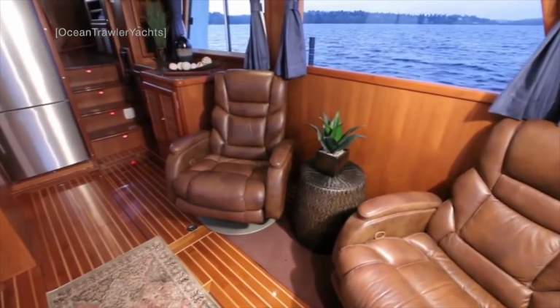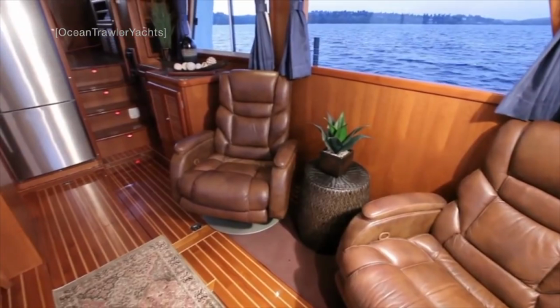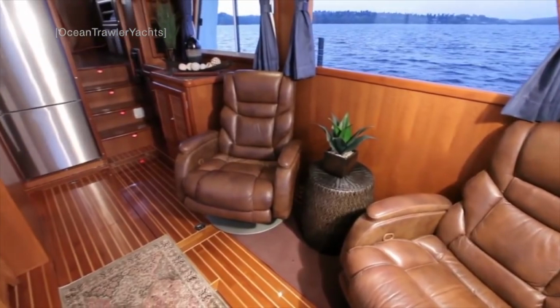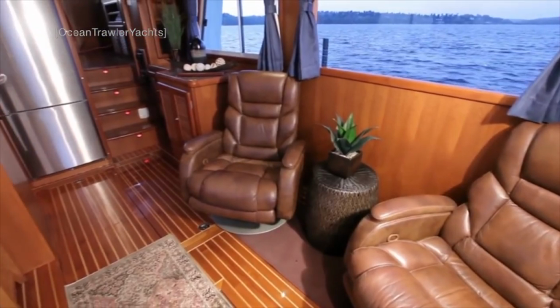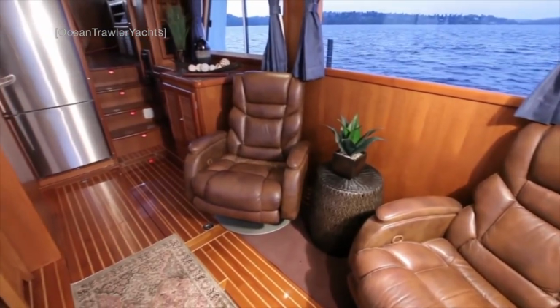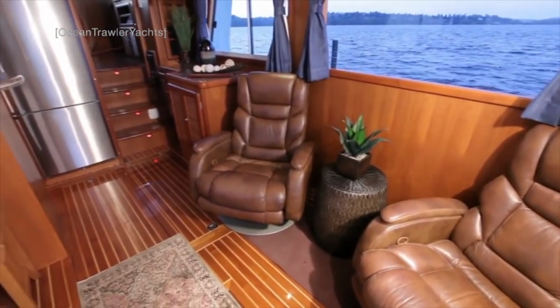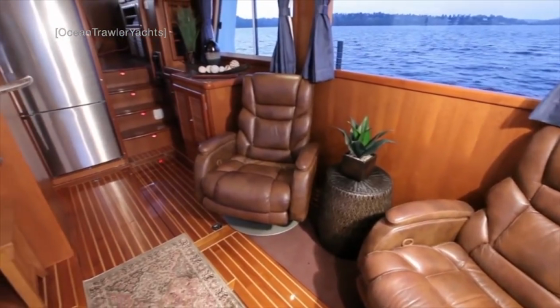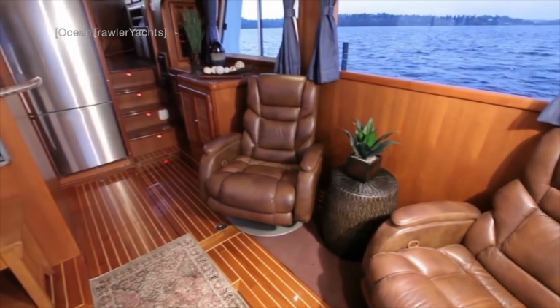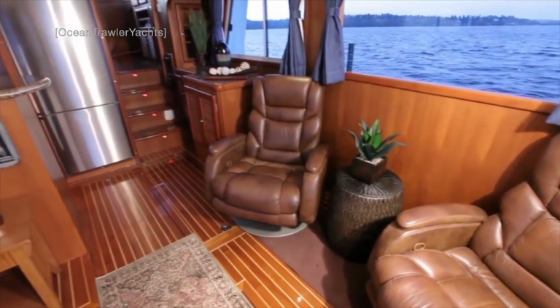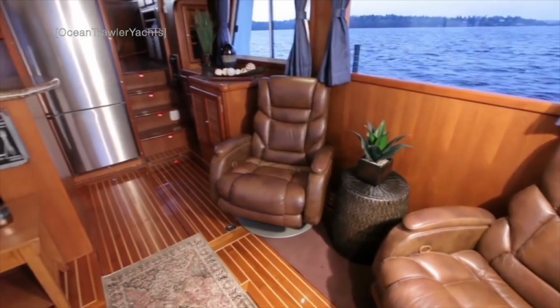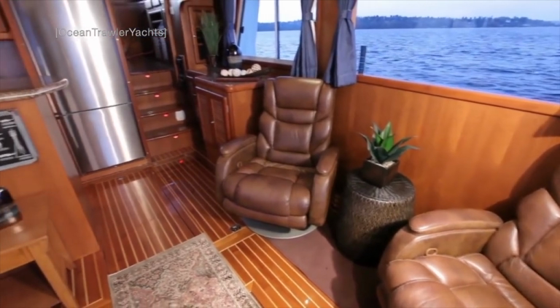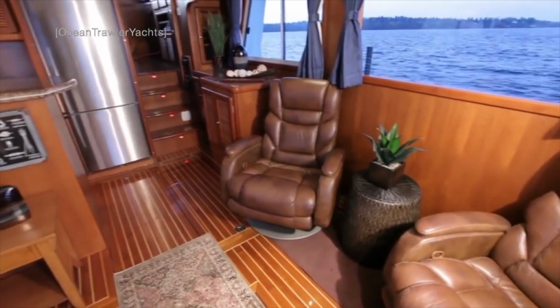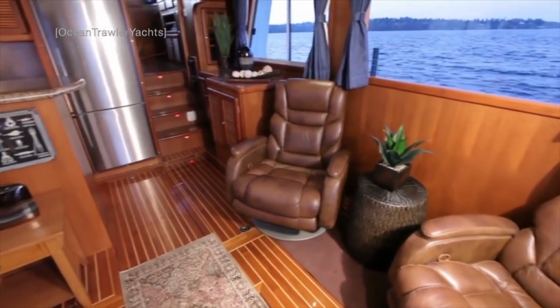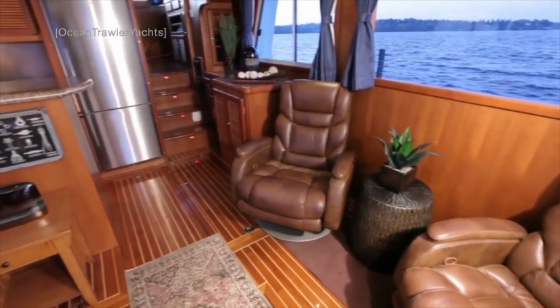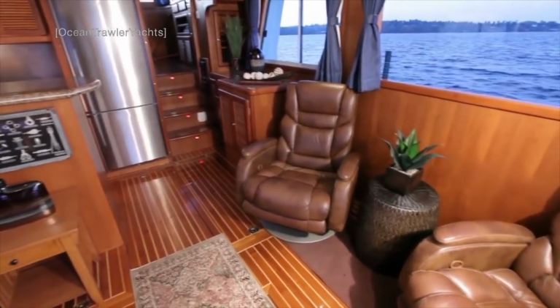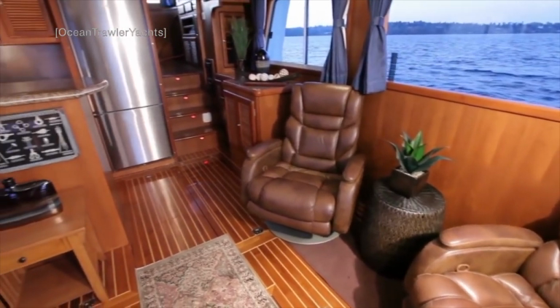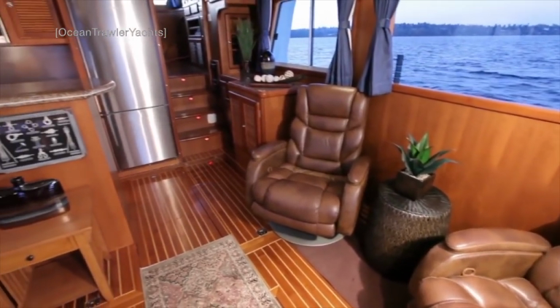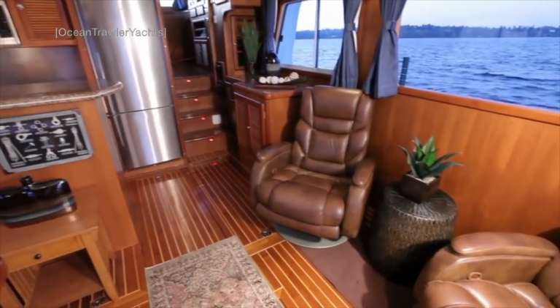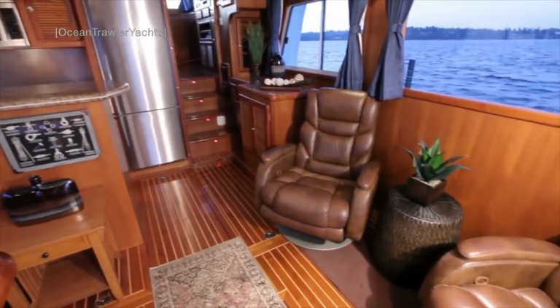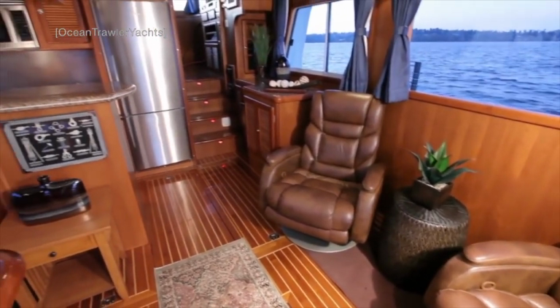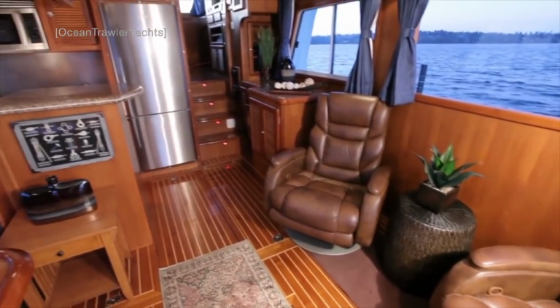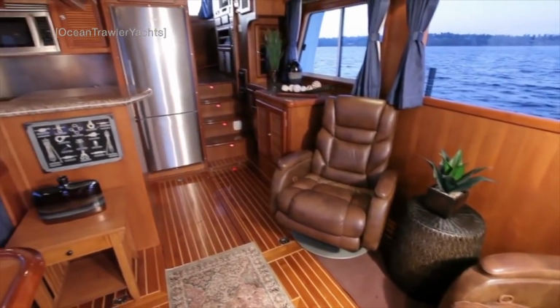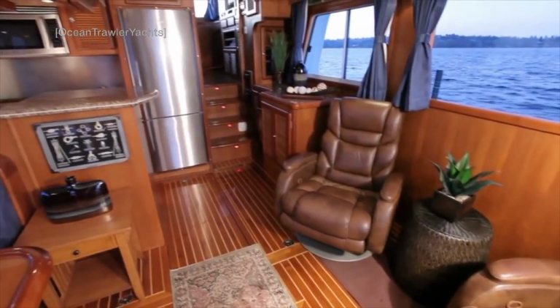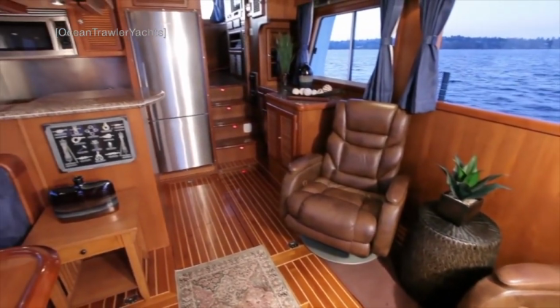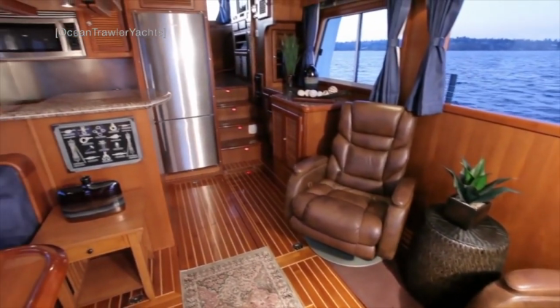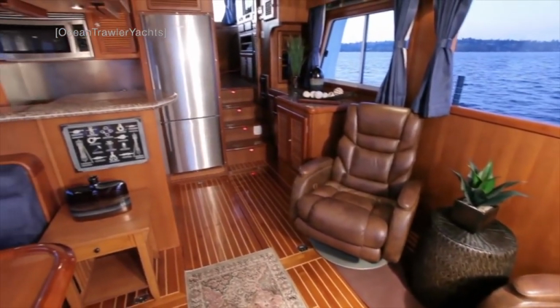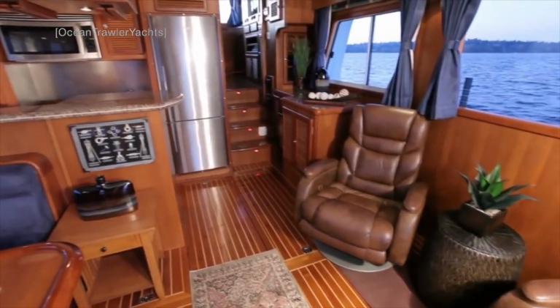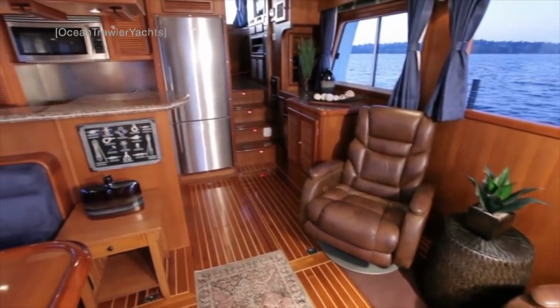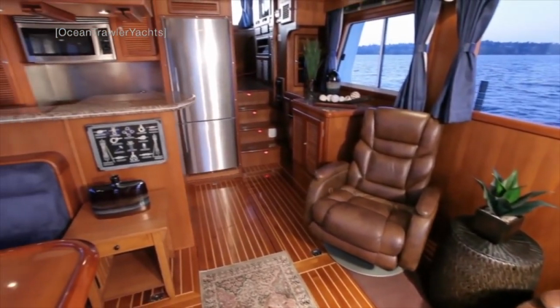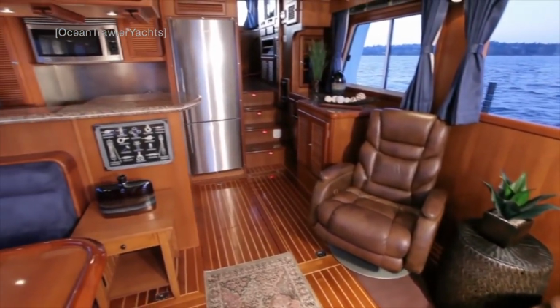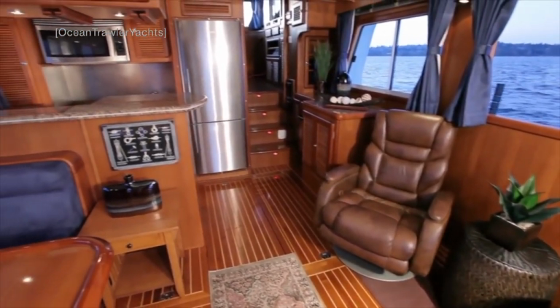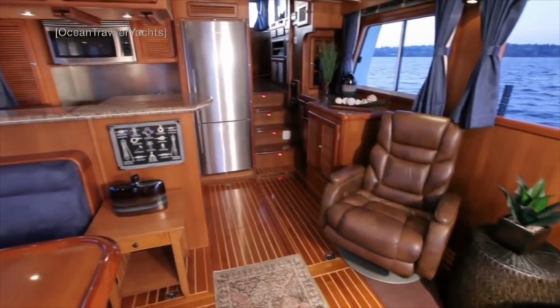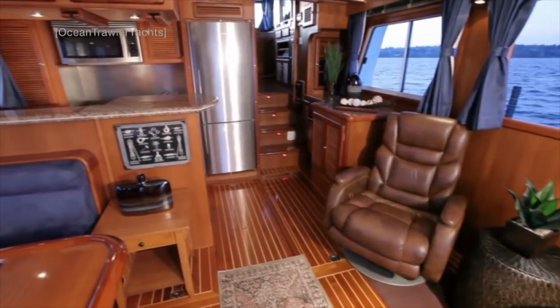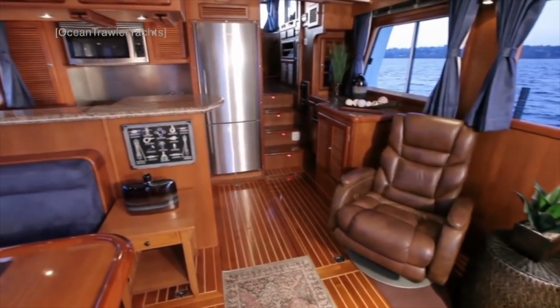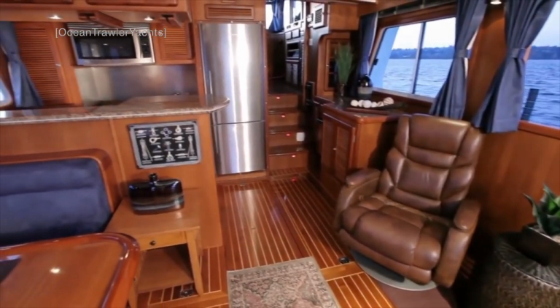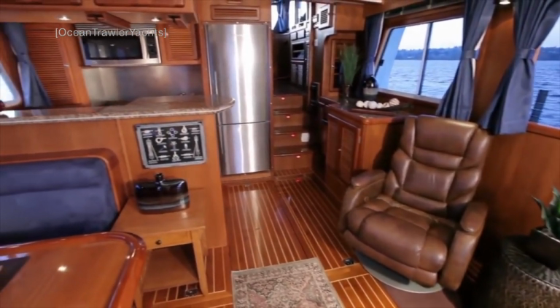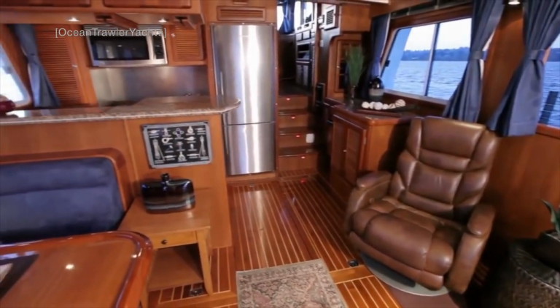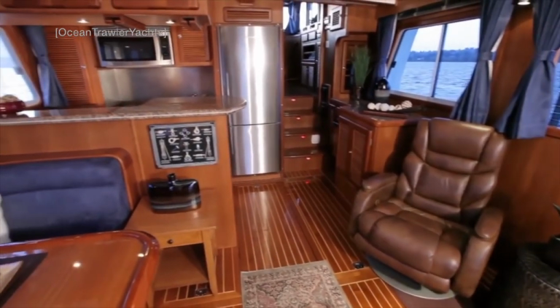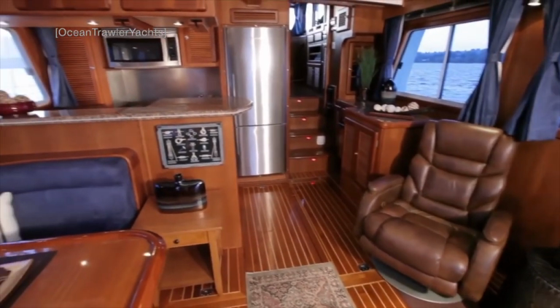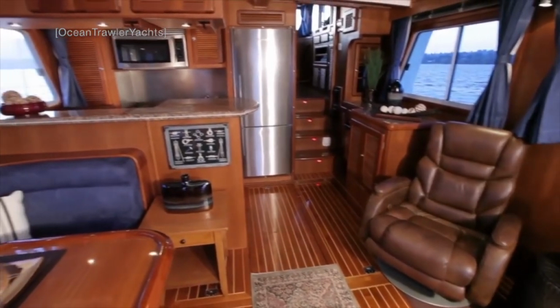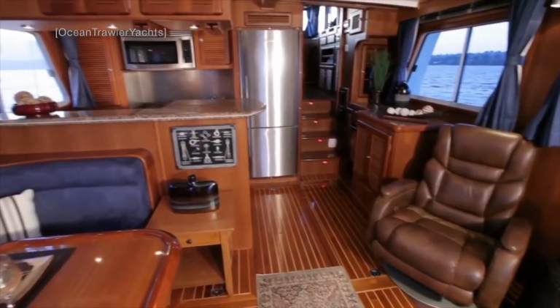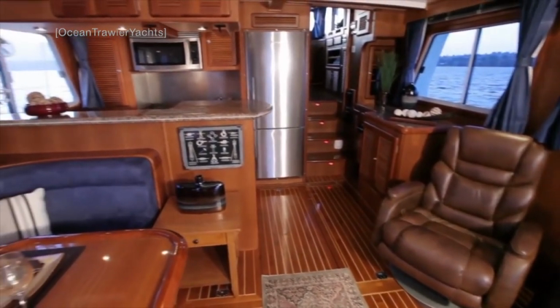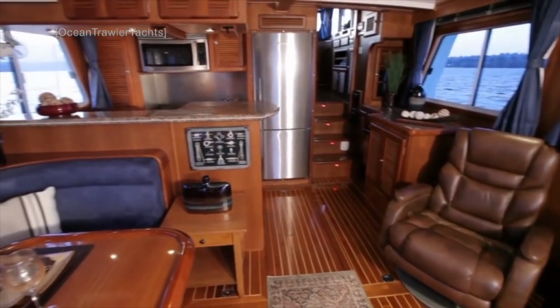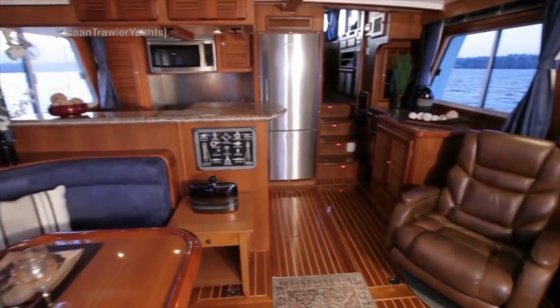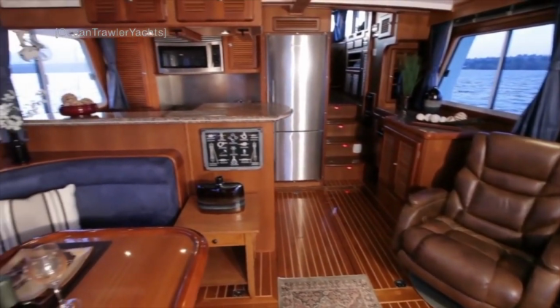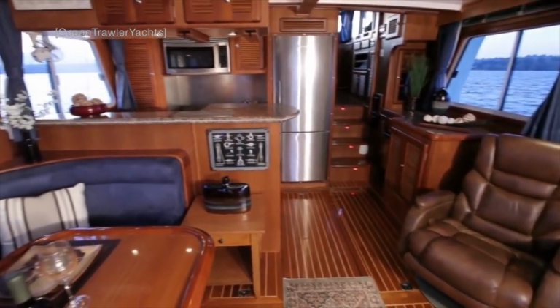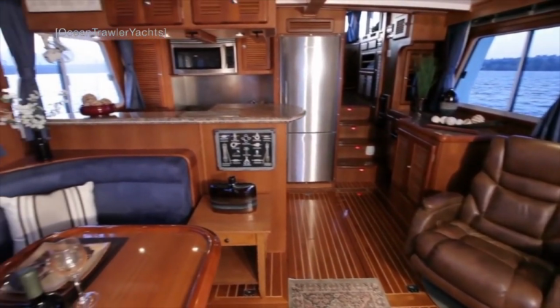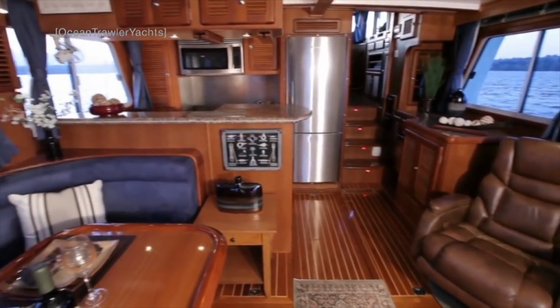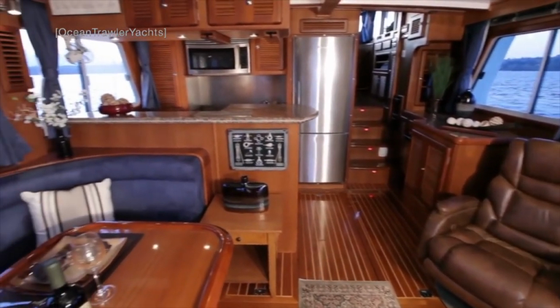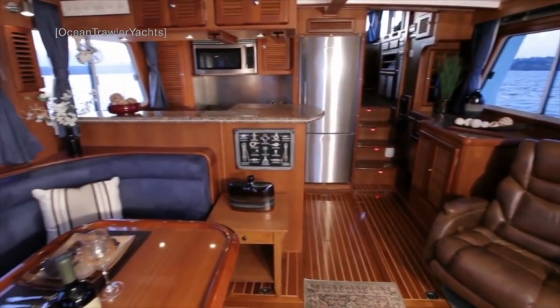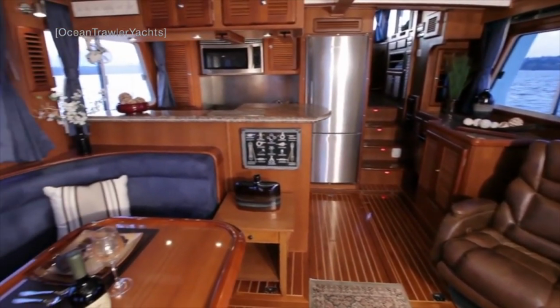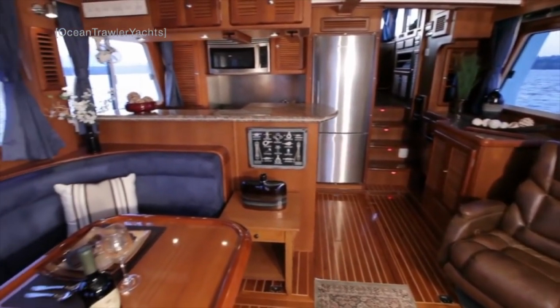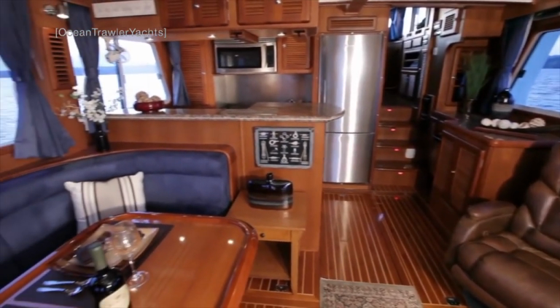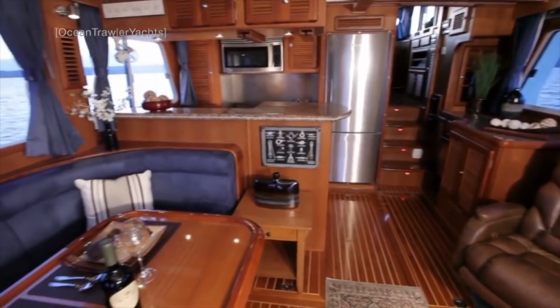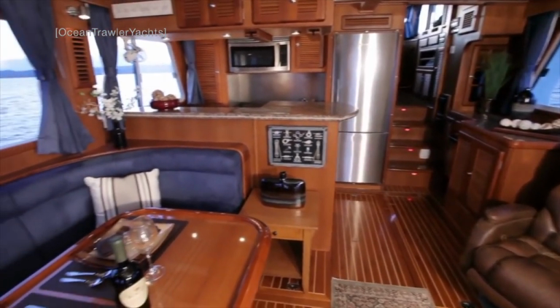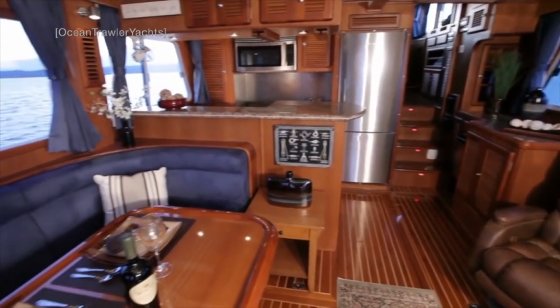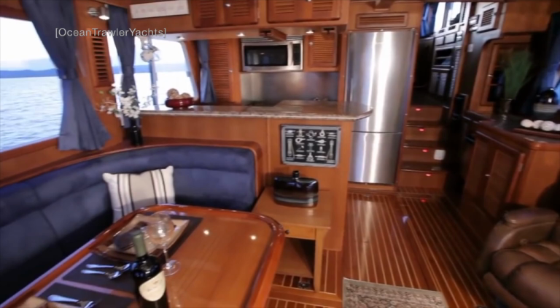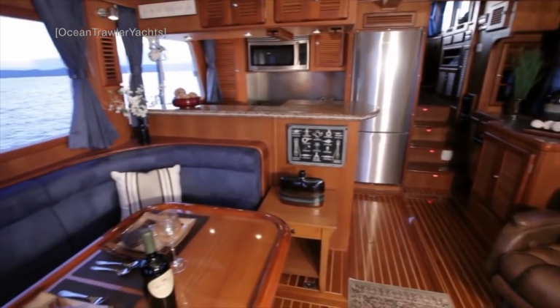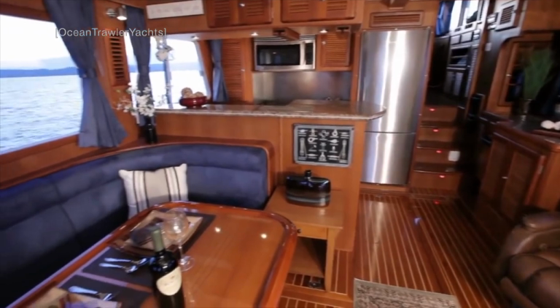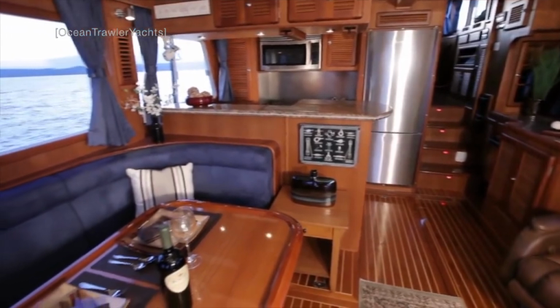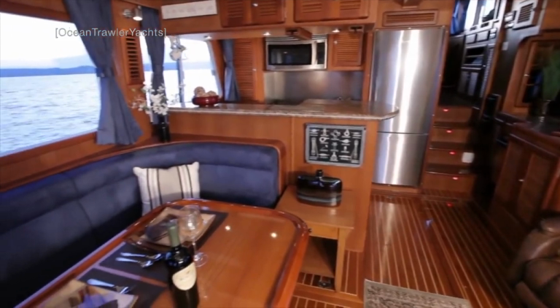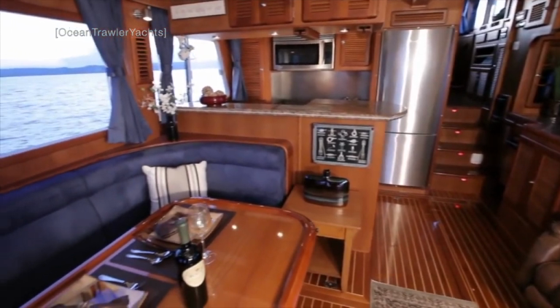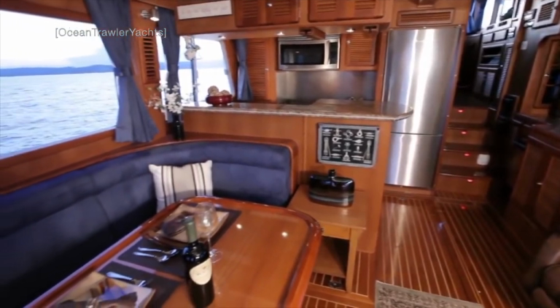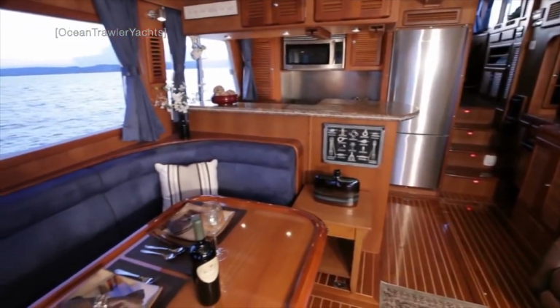Meanwhile, inside, huge windows surround the salon with the galley located on the port side of the vessel.